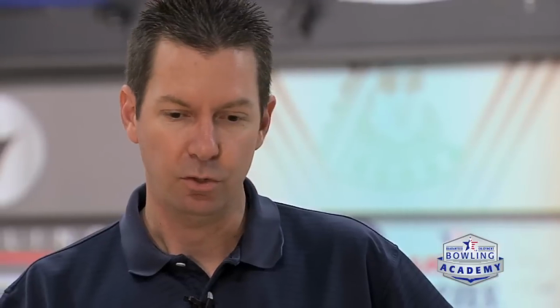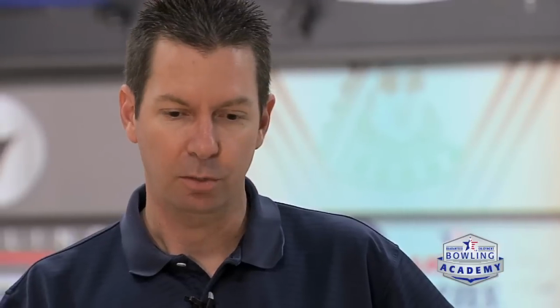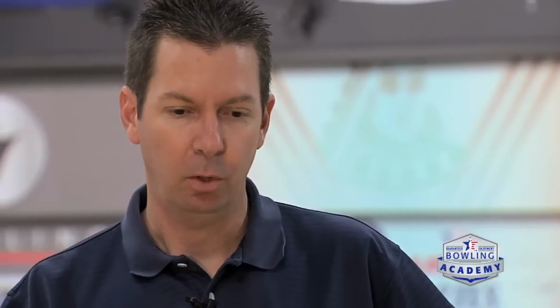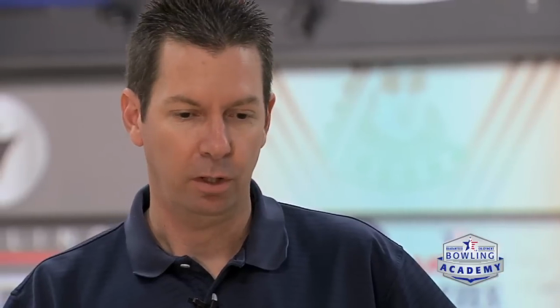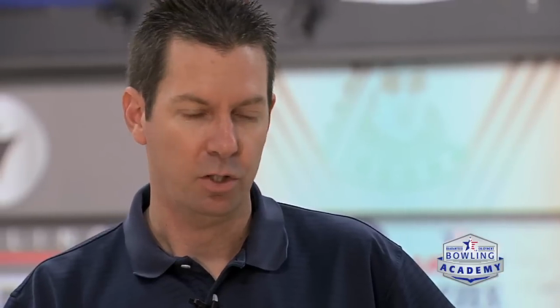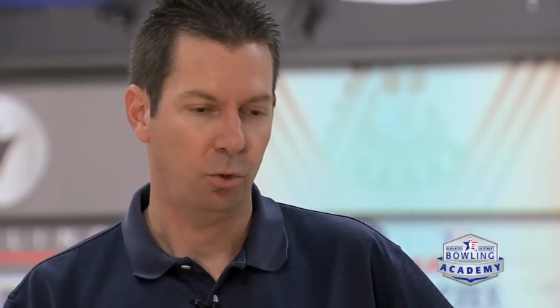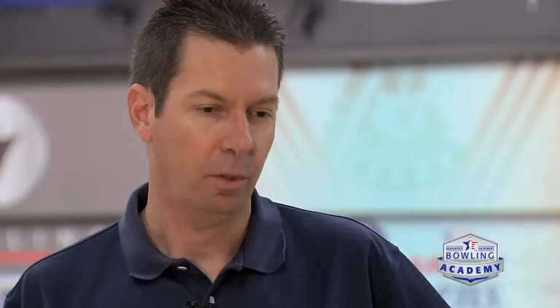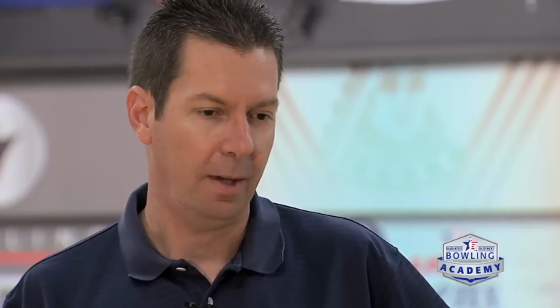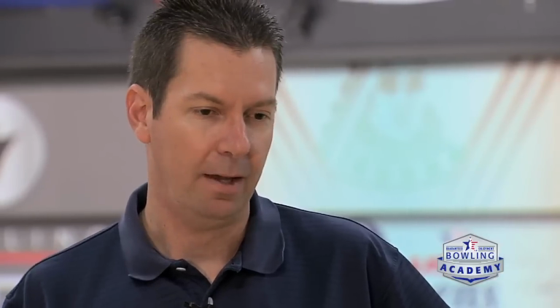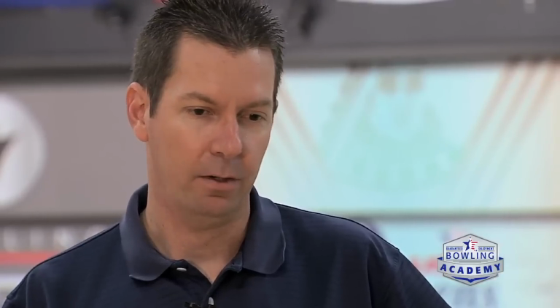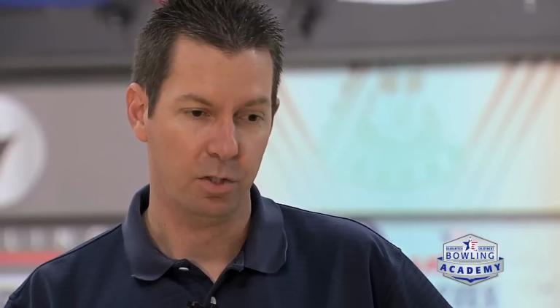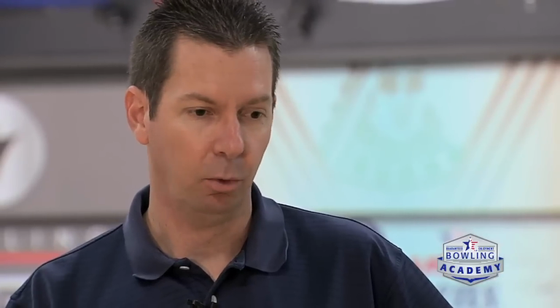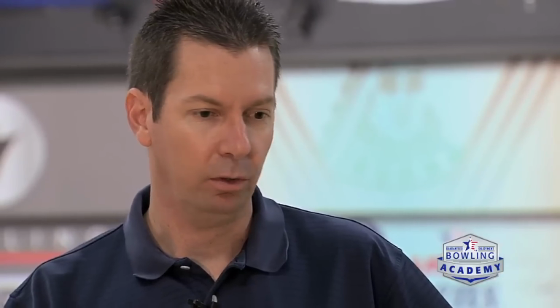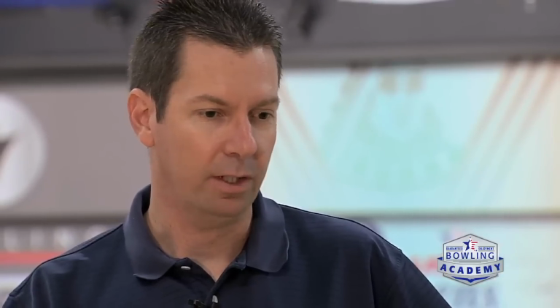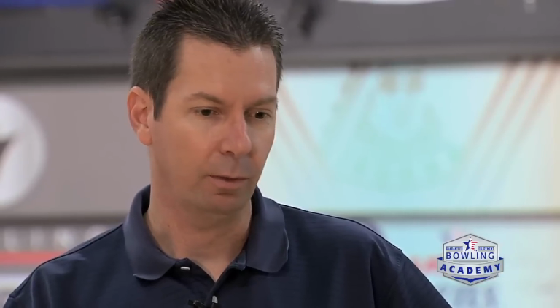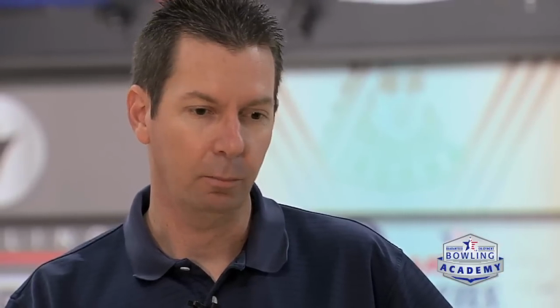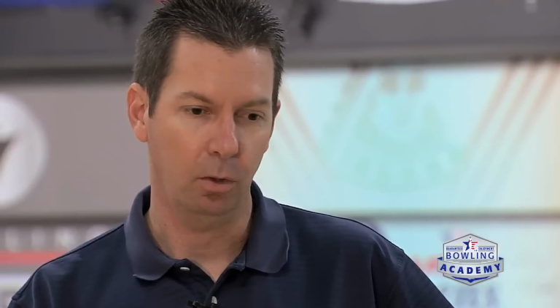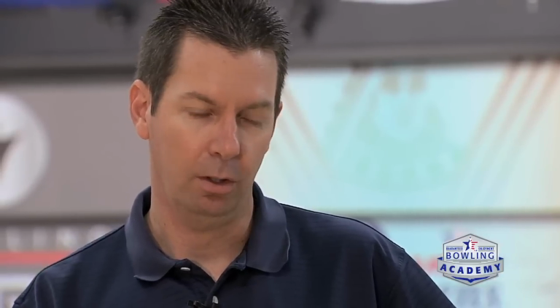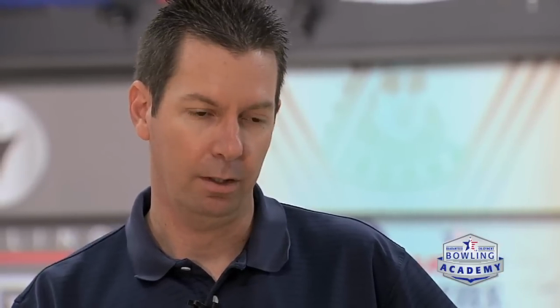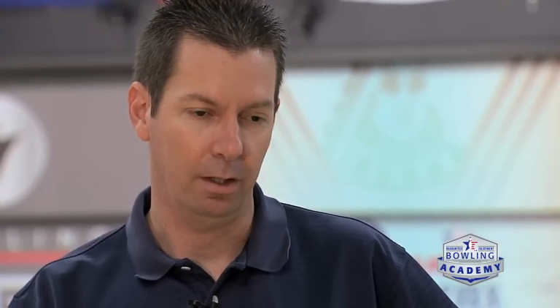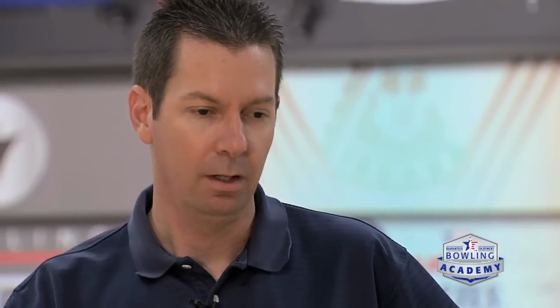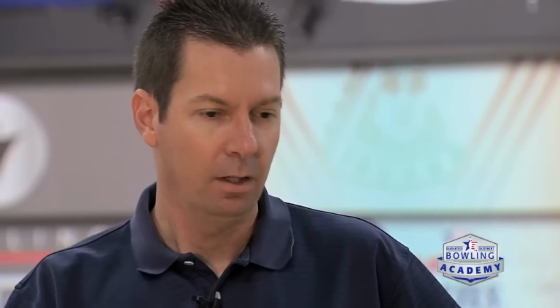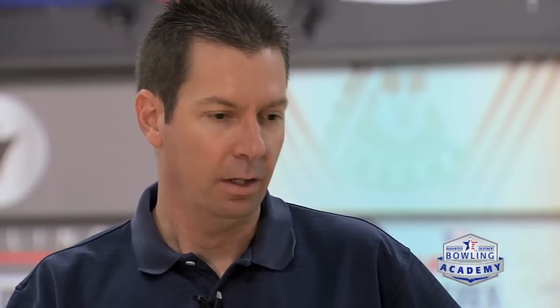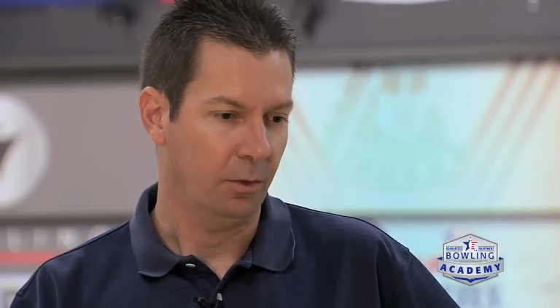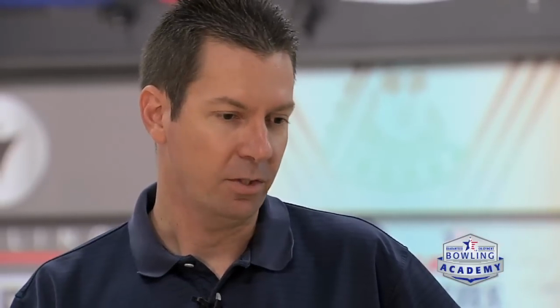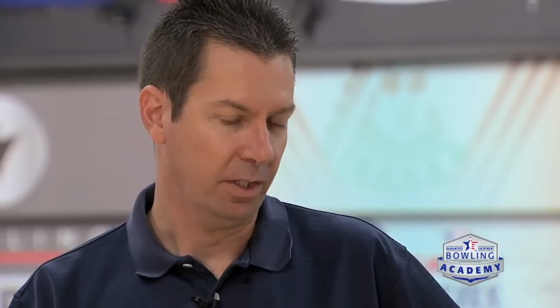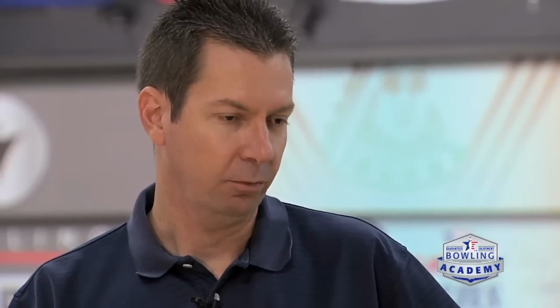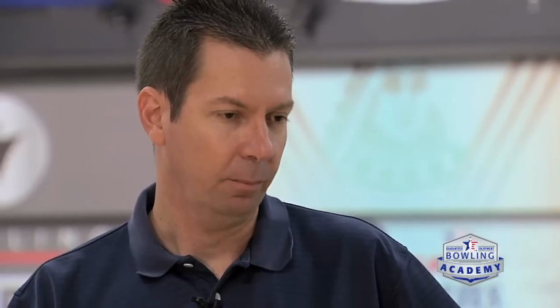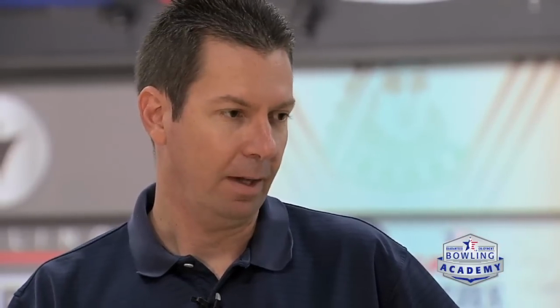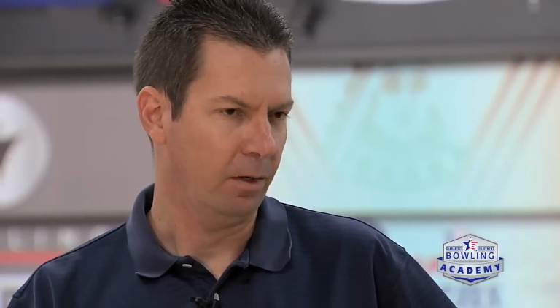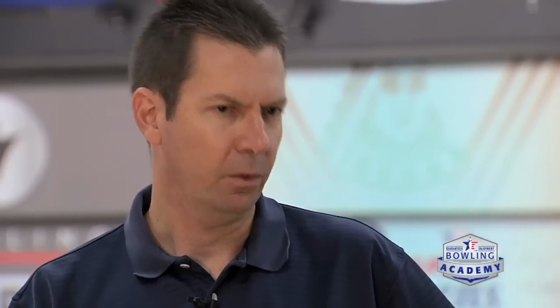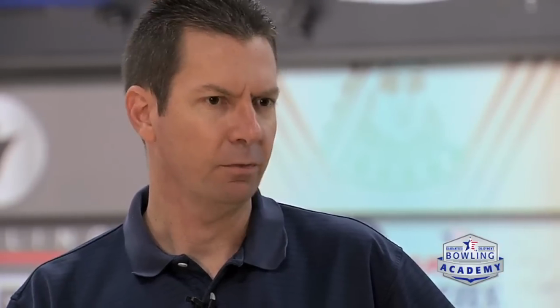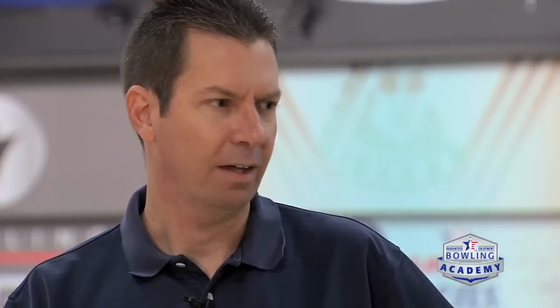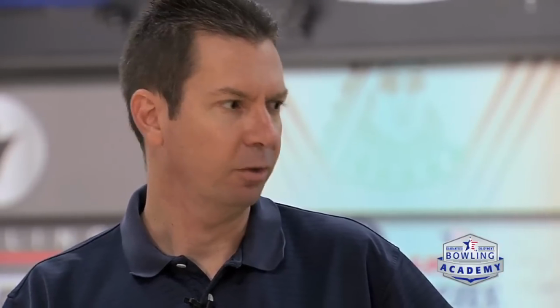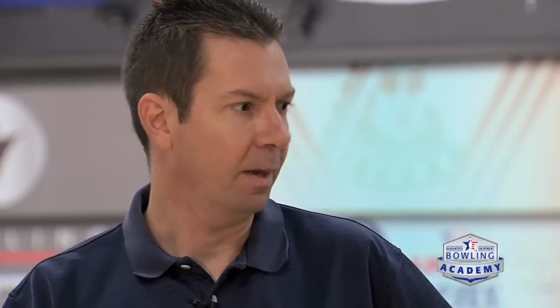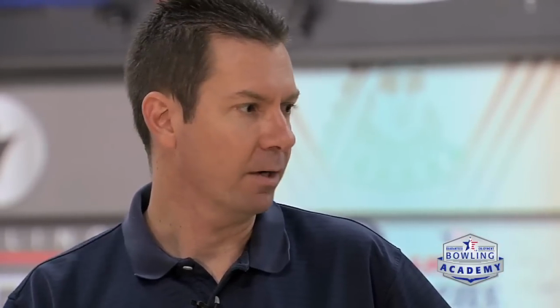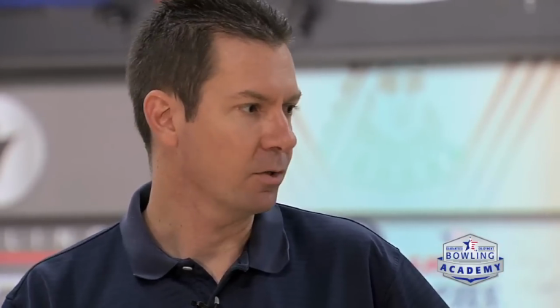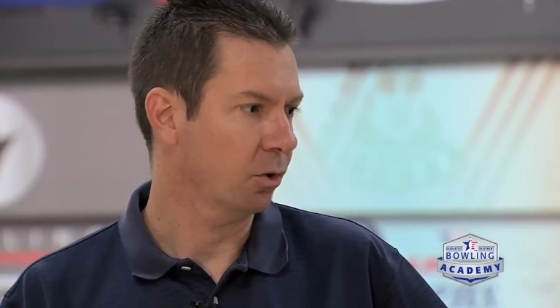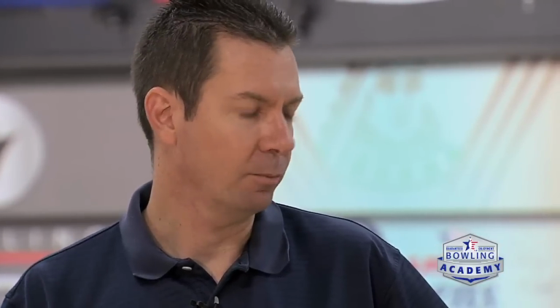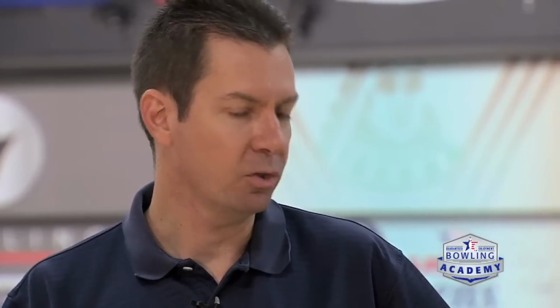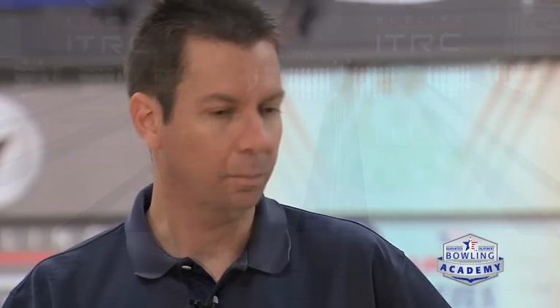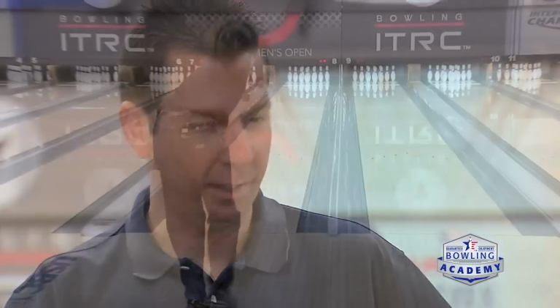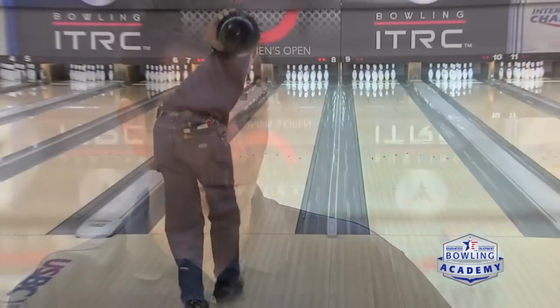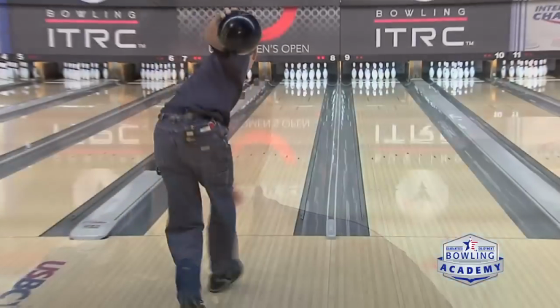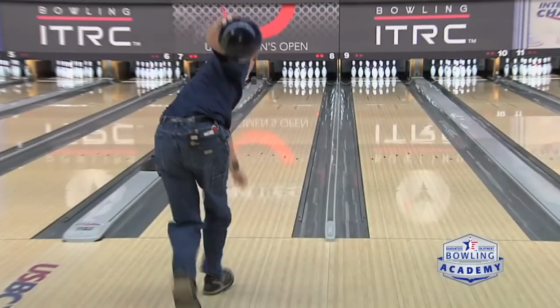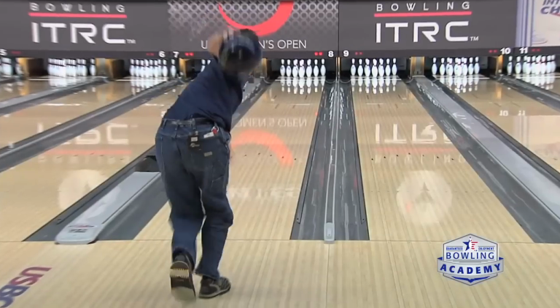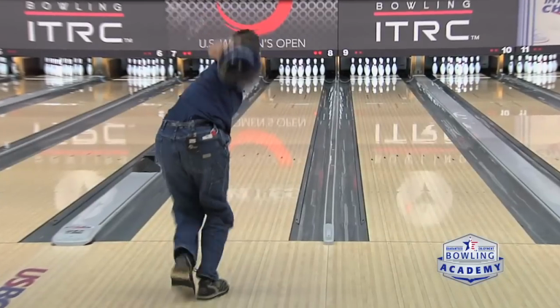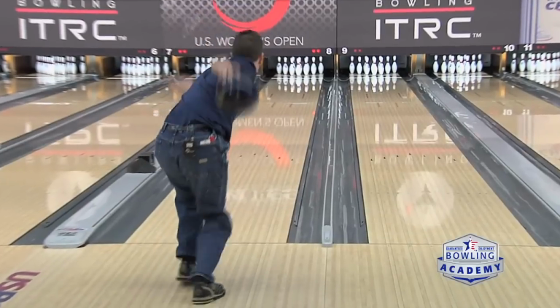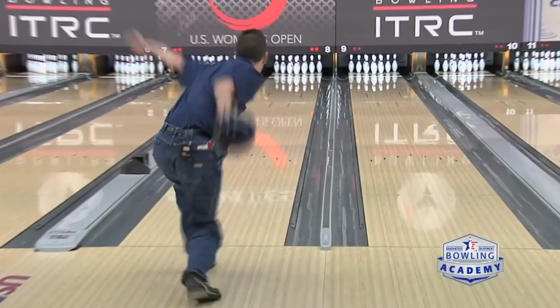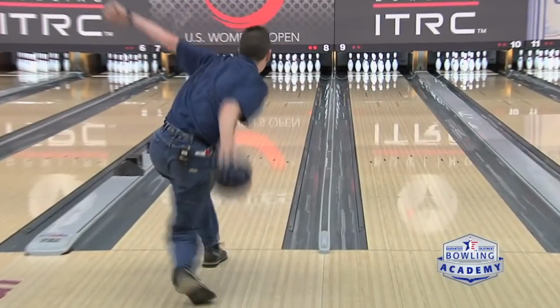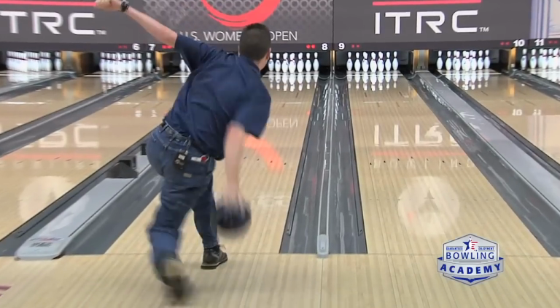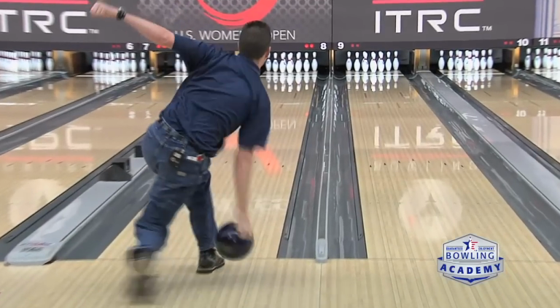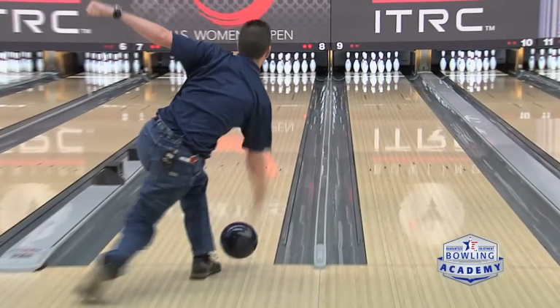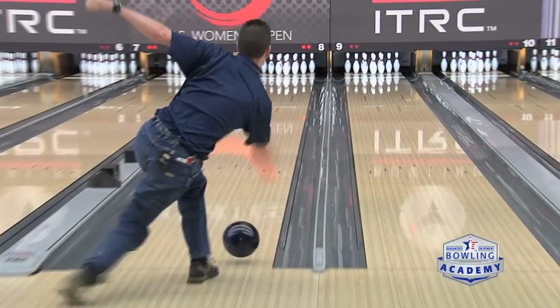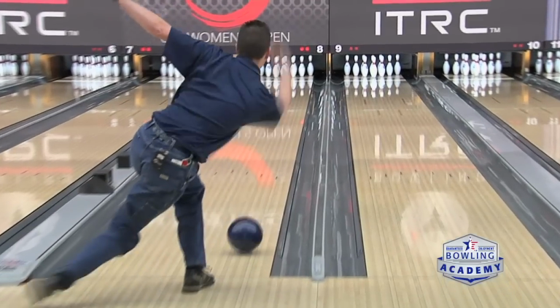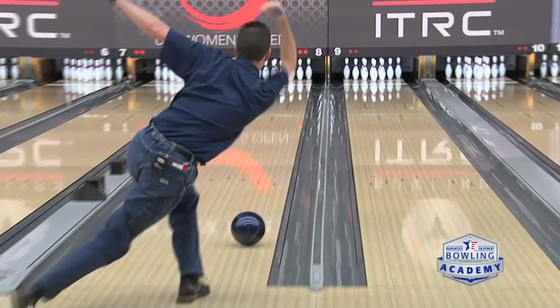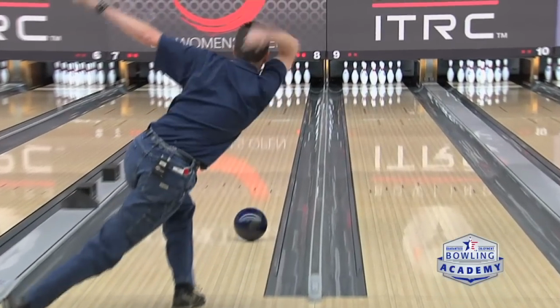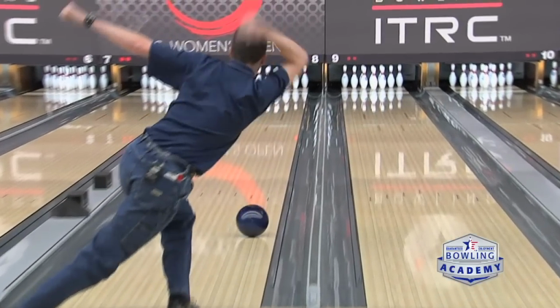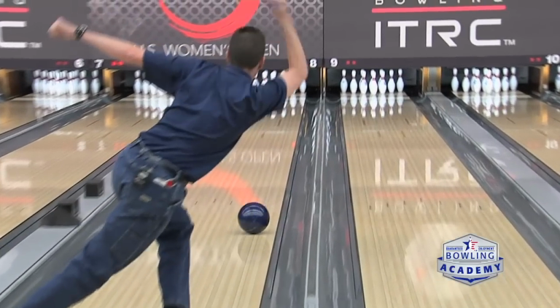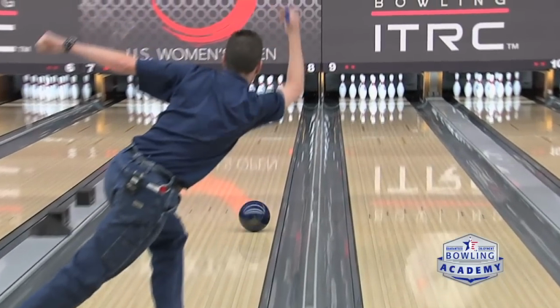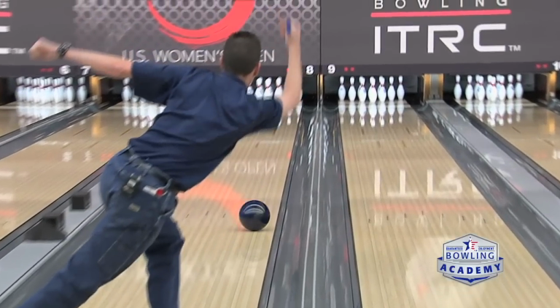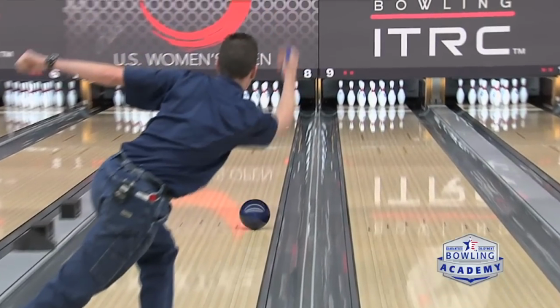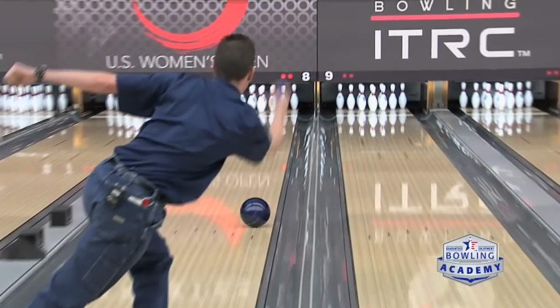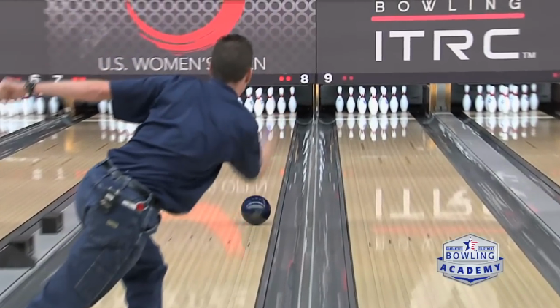Used to bowling on a shorter pattern. In a sport league, we bowl on a 36-foot pattern, 35-foot pattern, so I'm used to playing a little further to the right during our league, so yeah, I'm pretty comfortable out there.